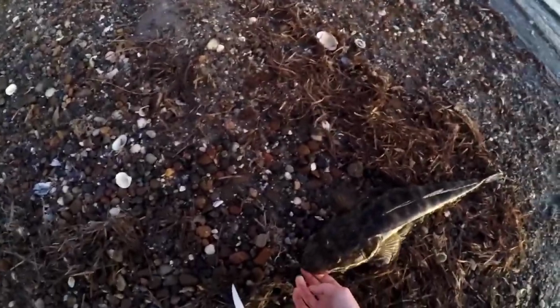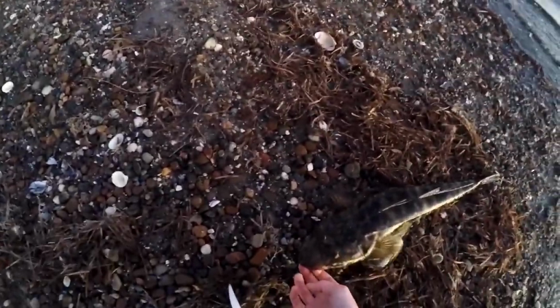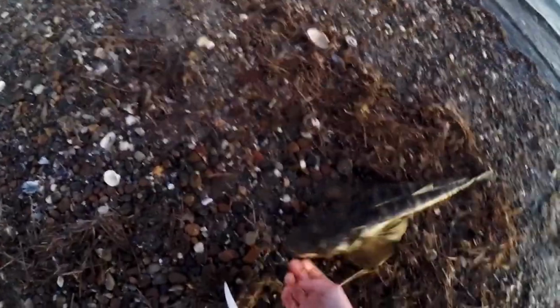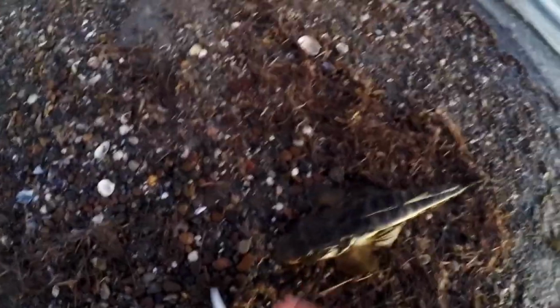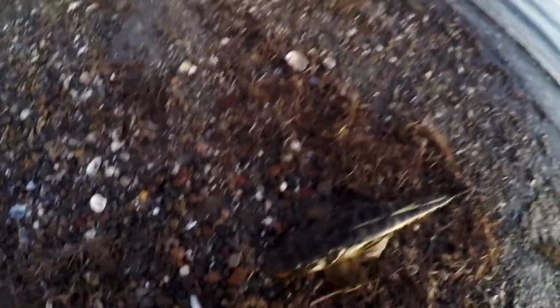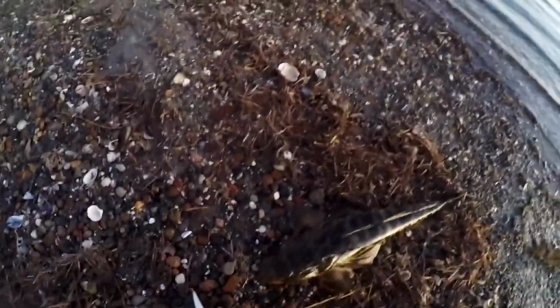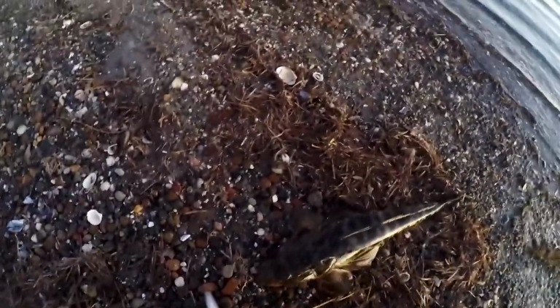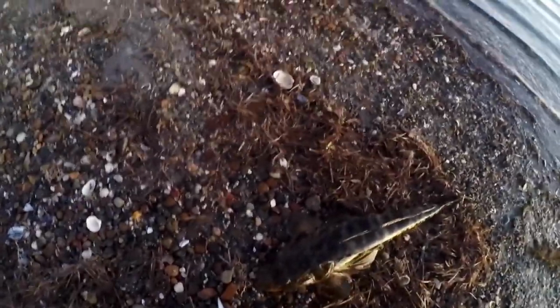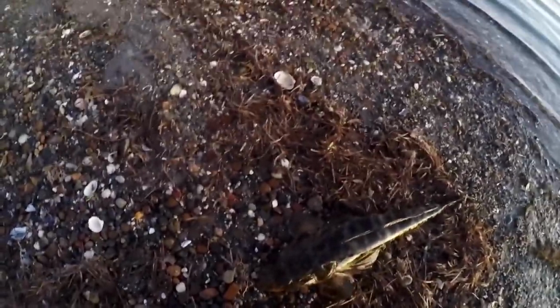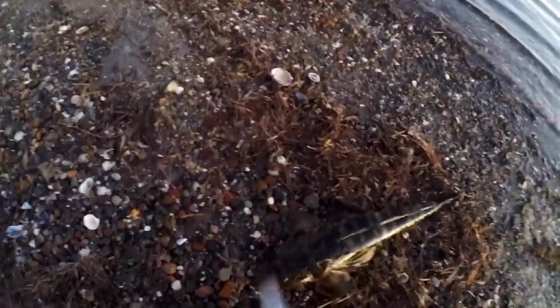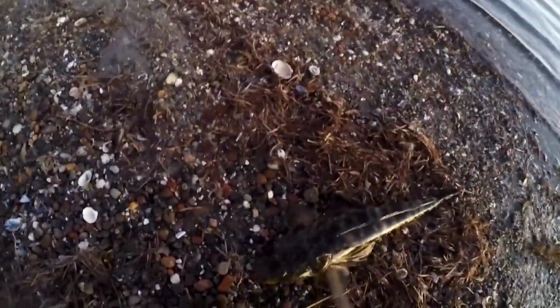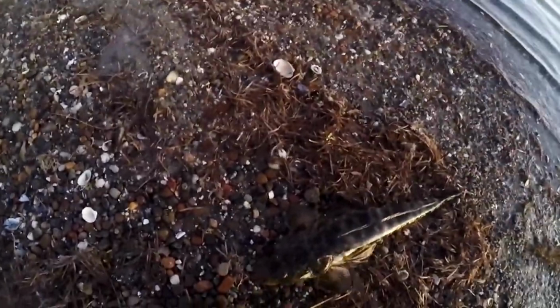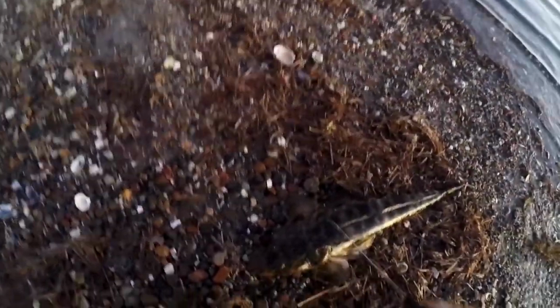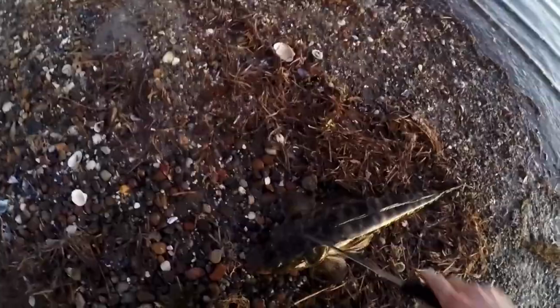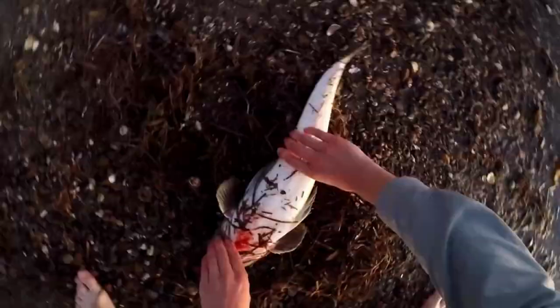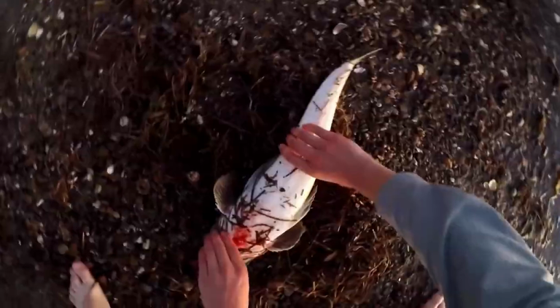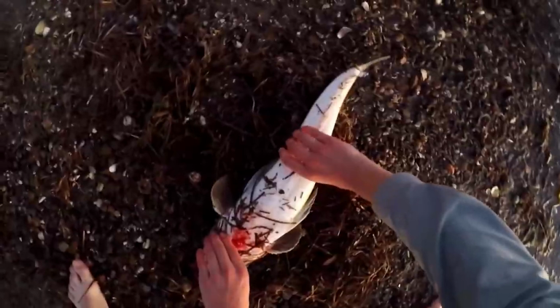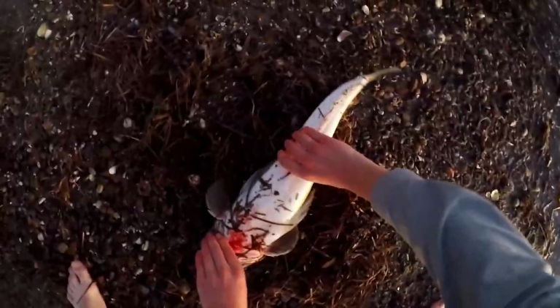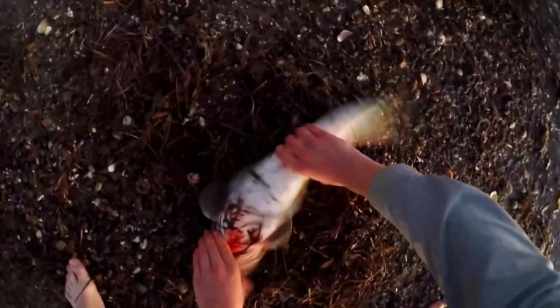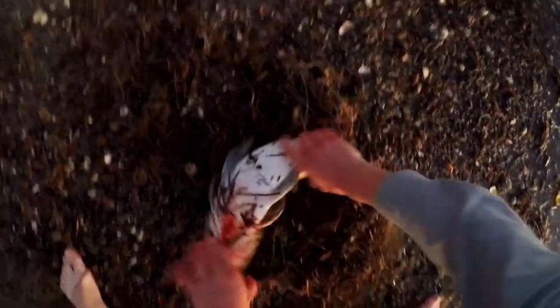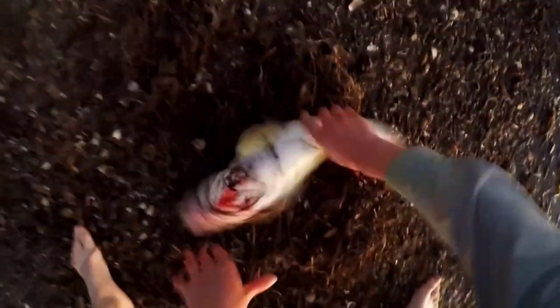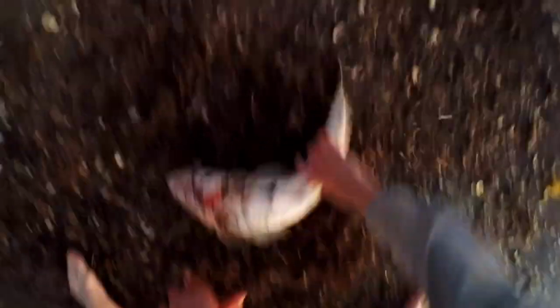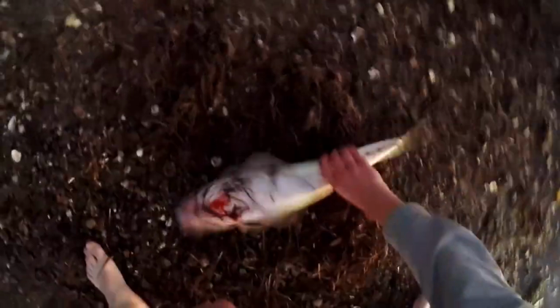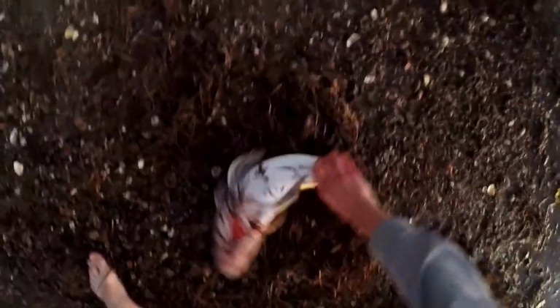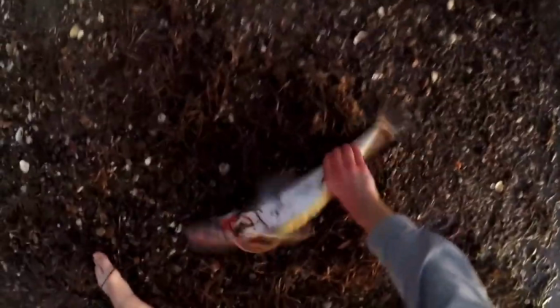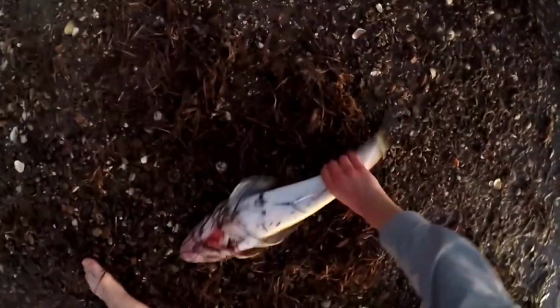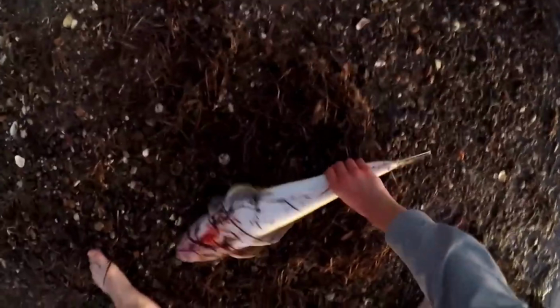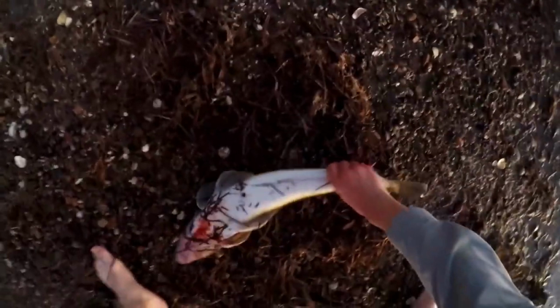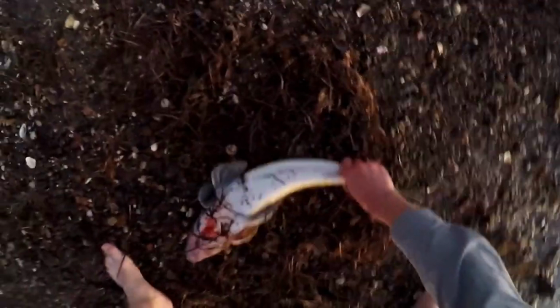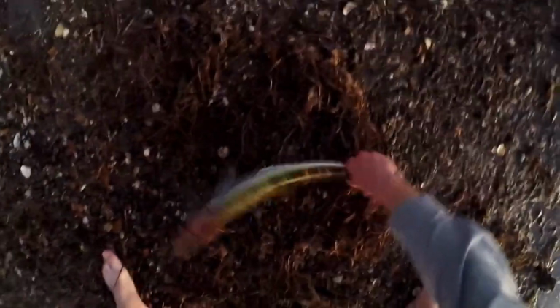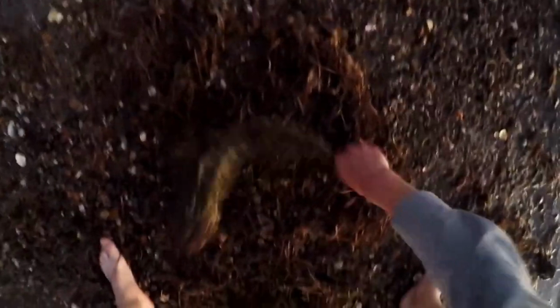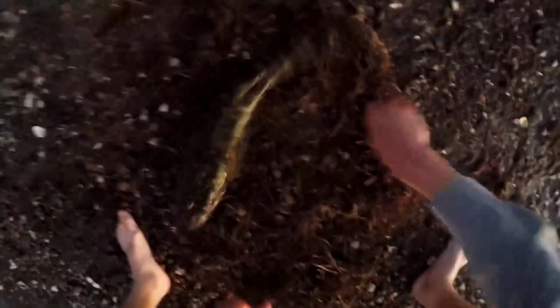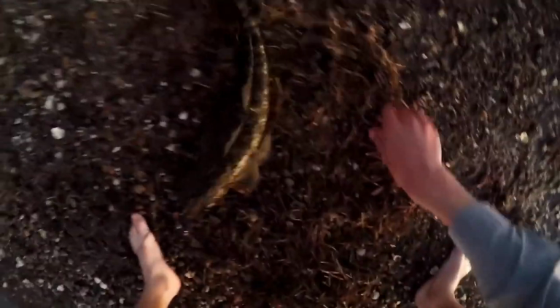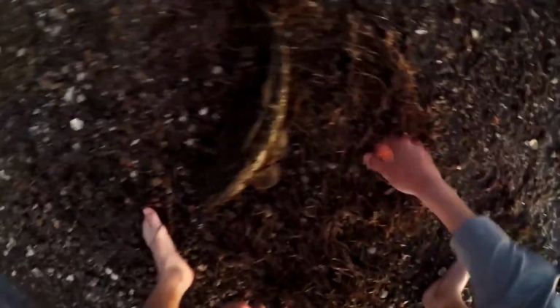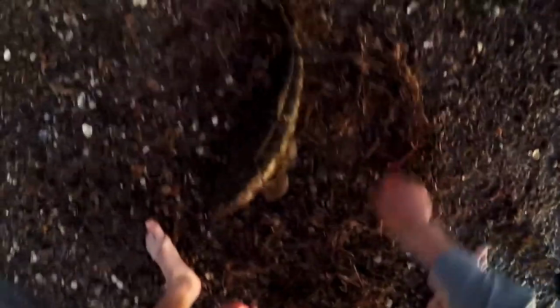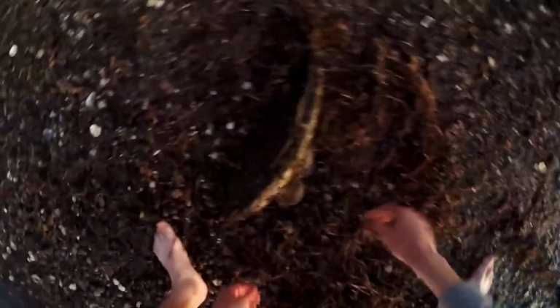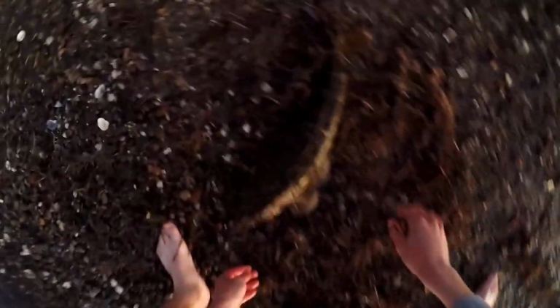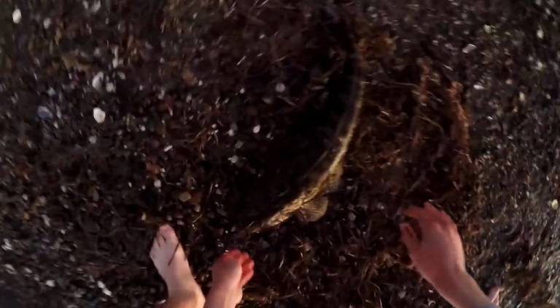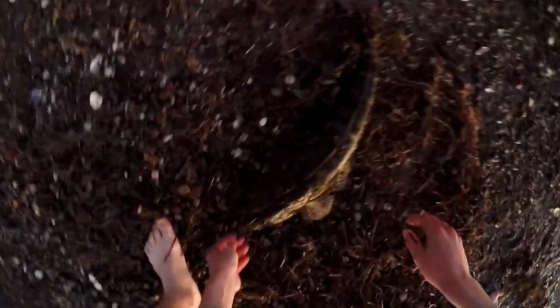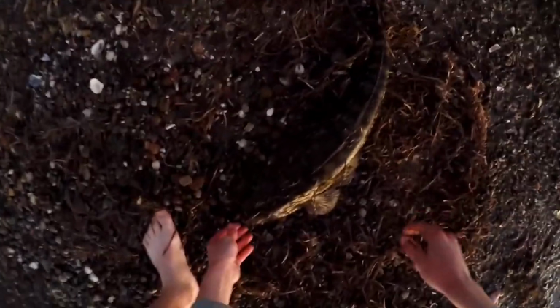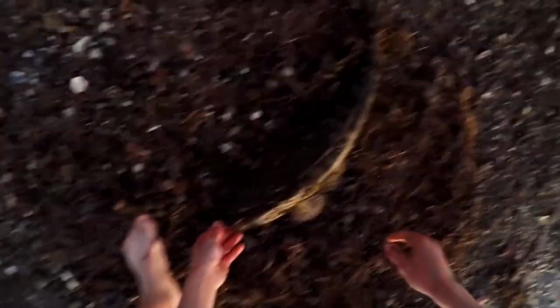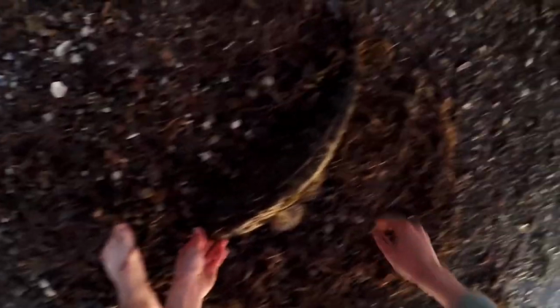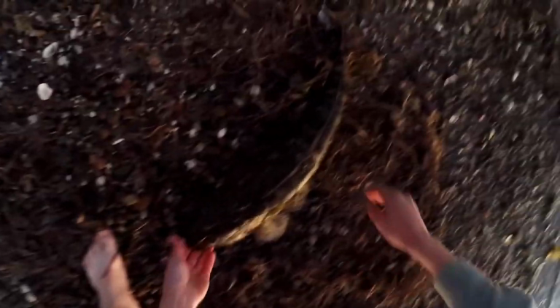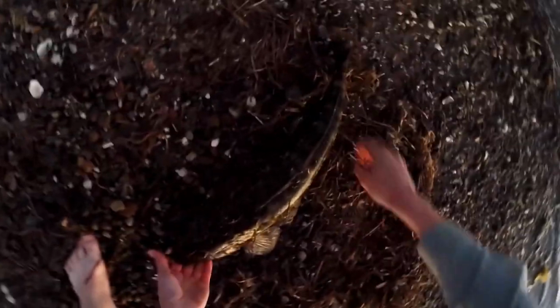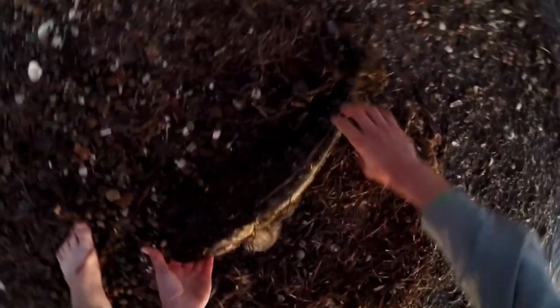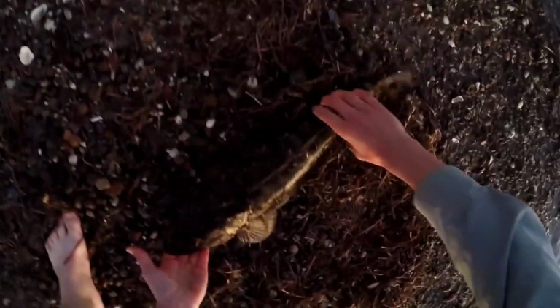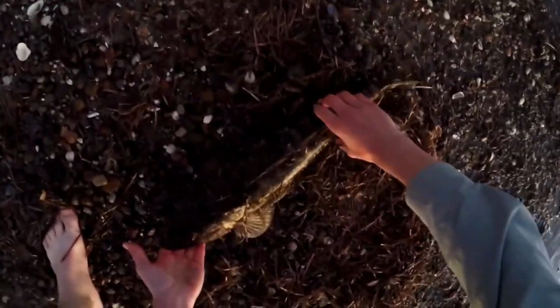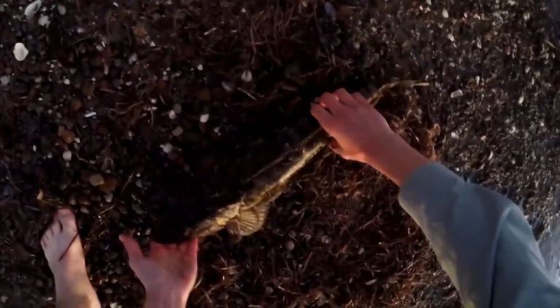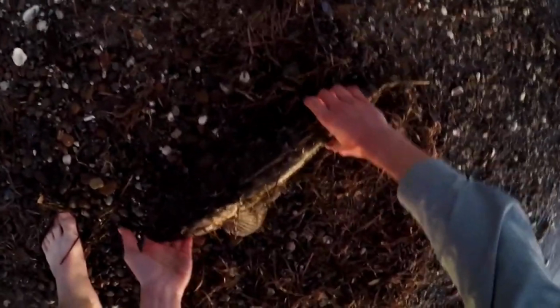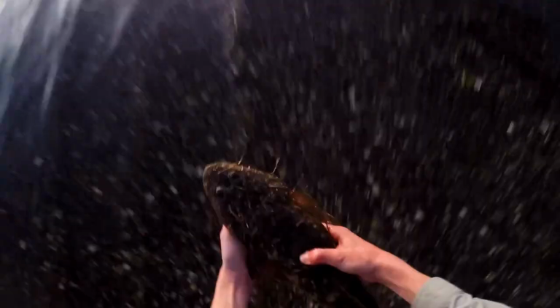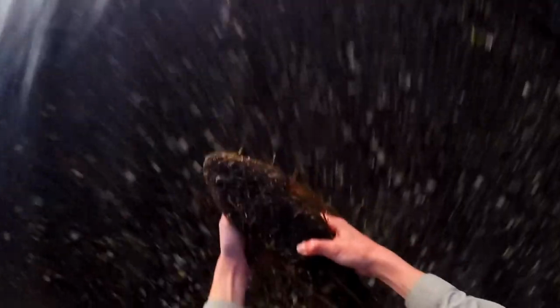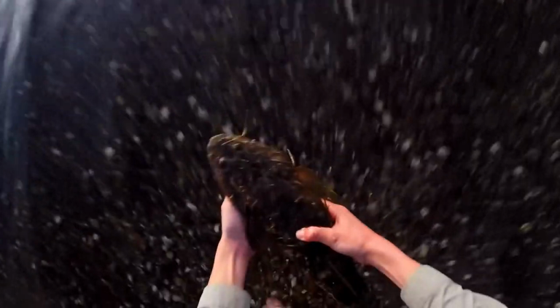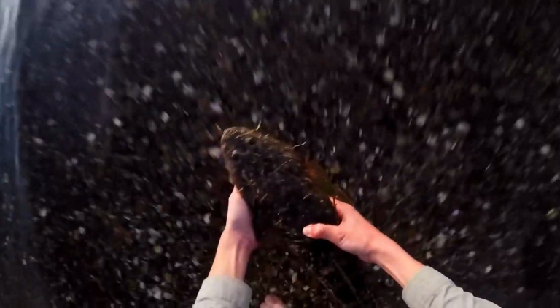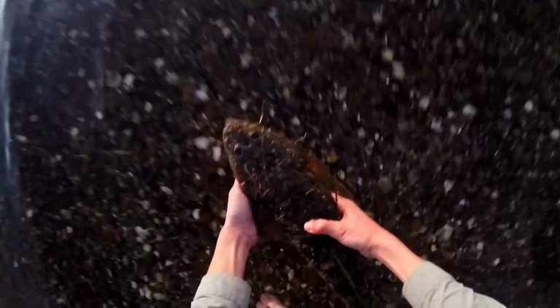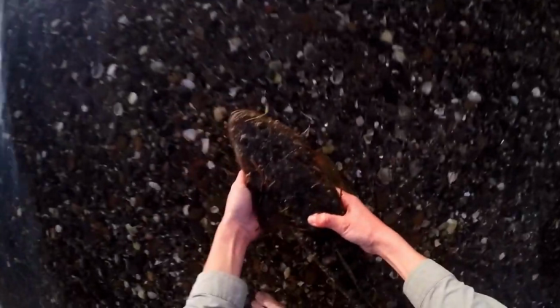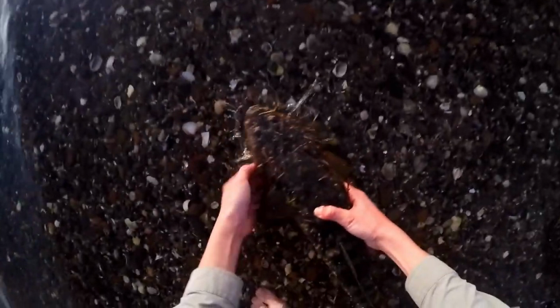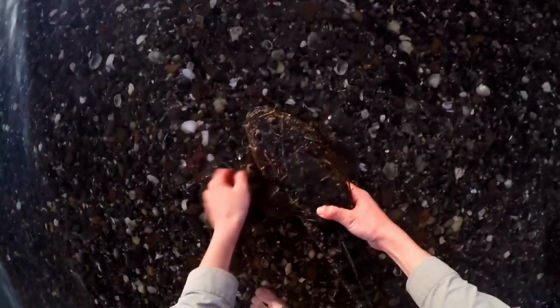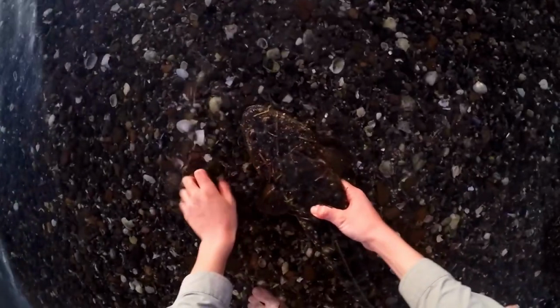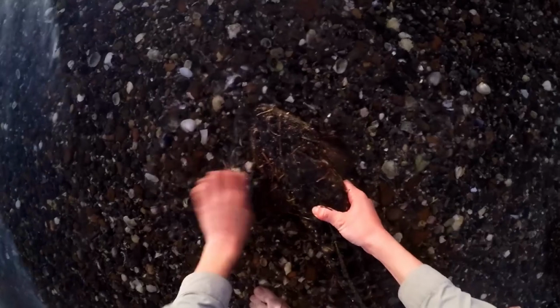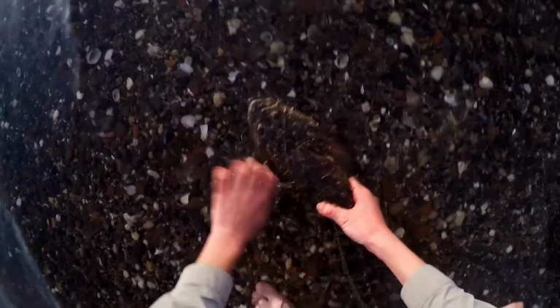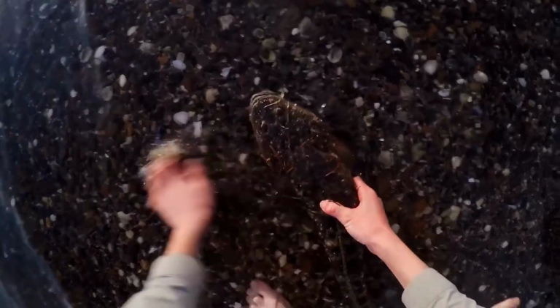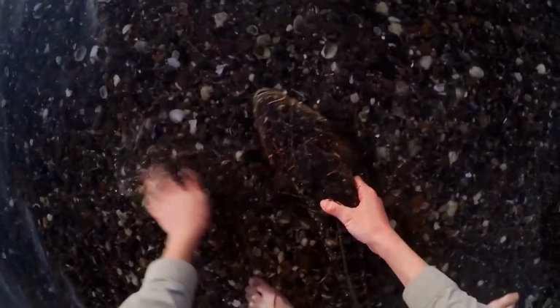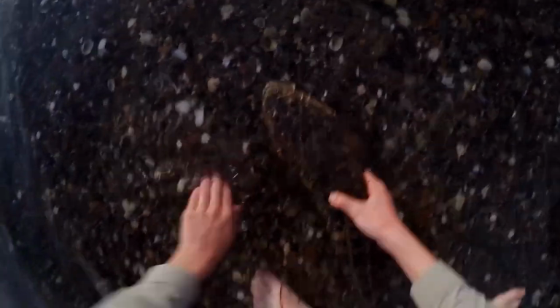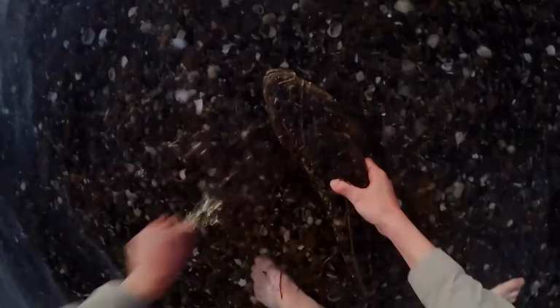Smash that! It's a good fish — let's go!